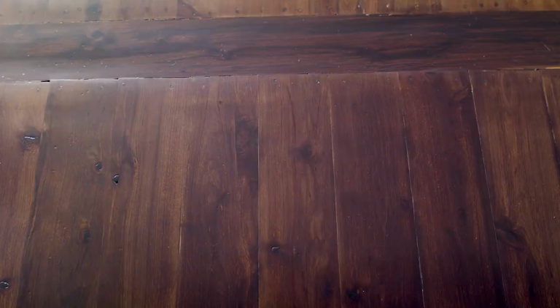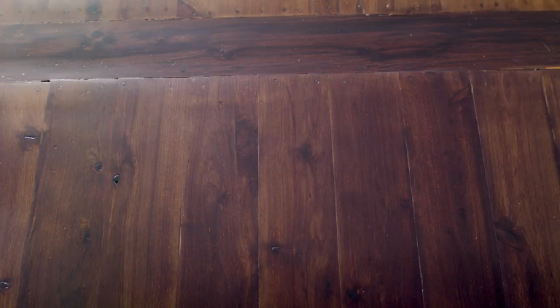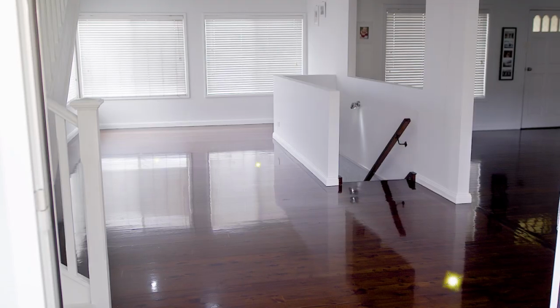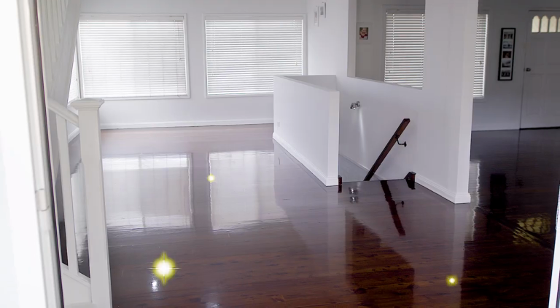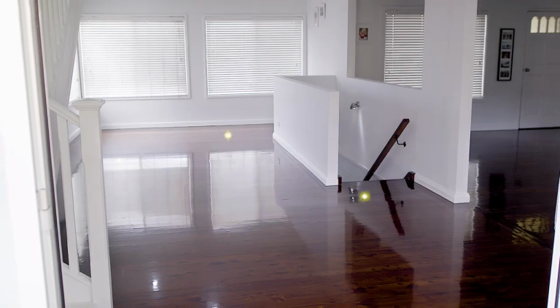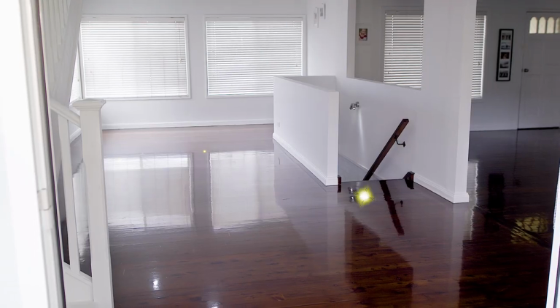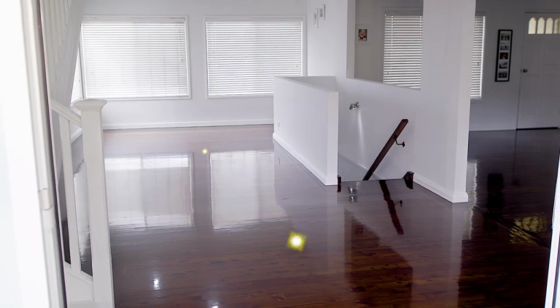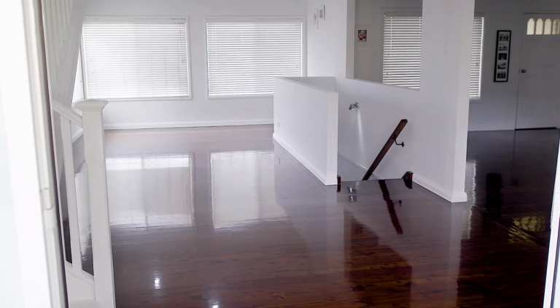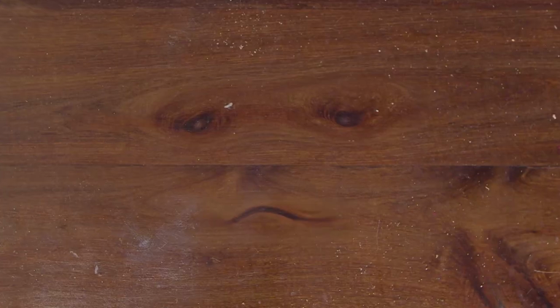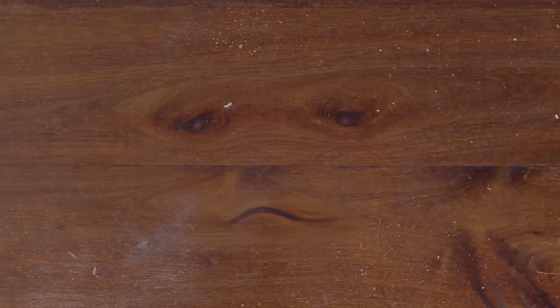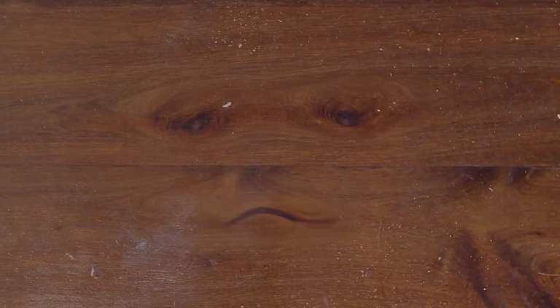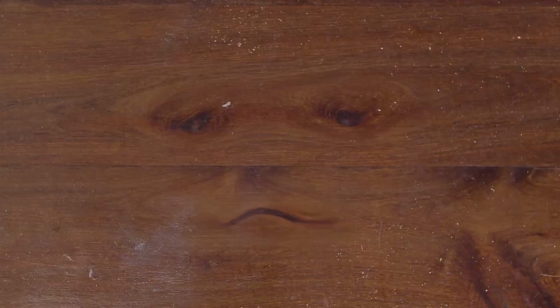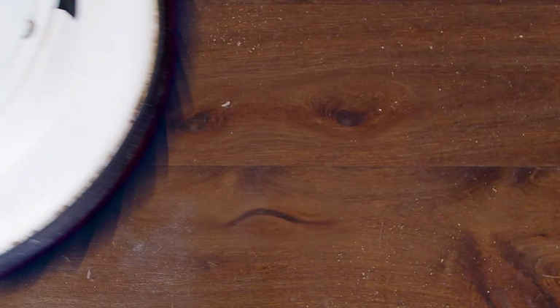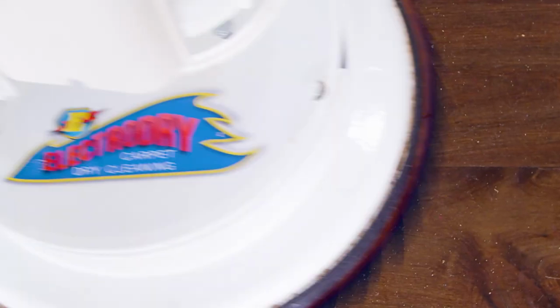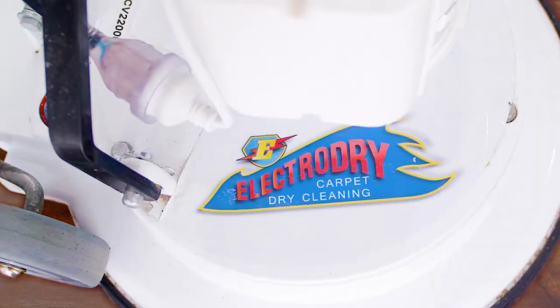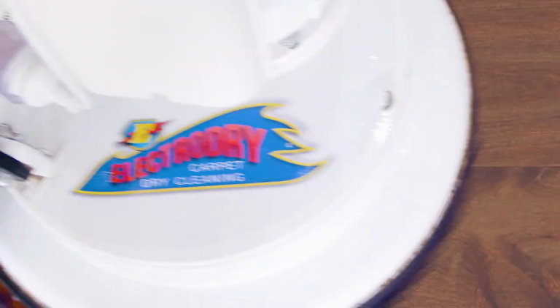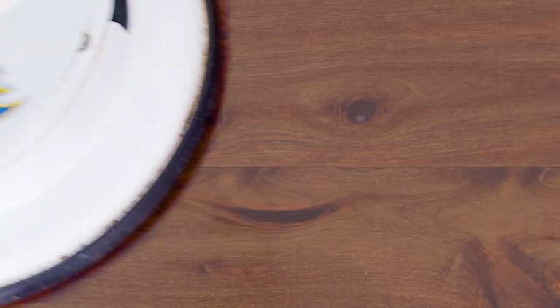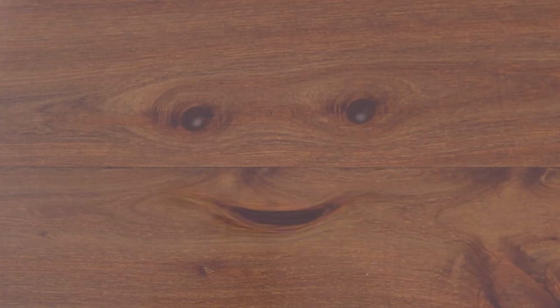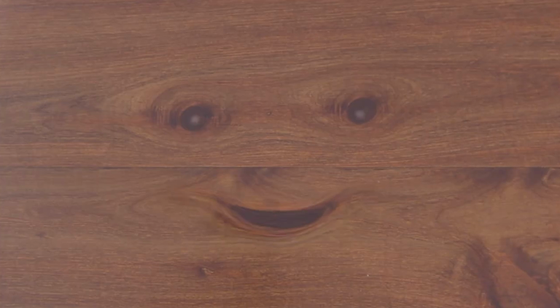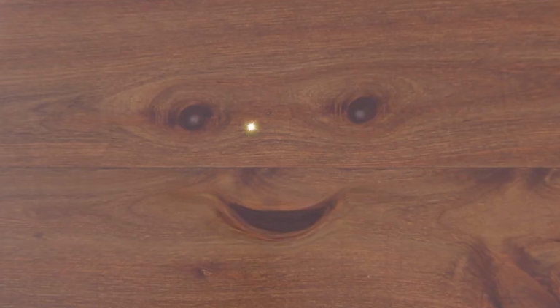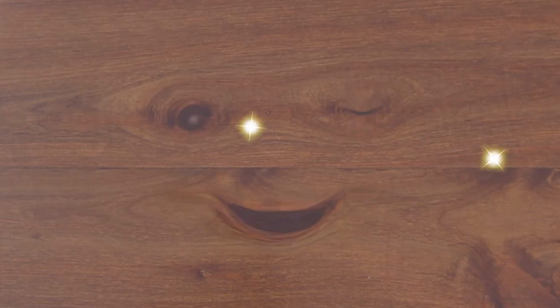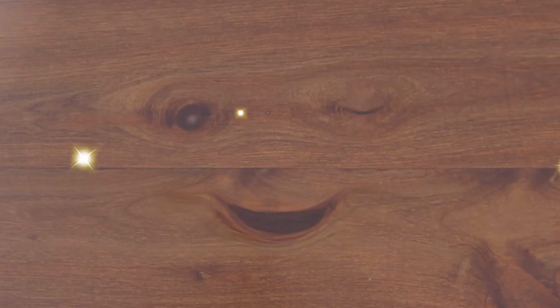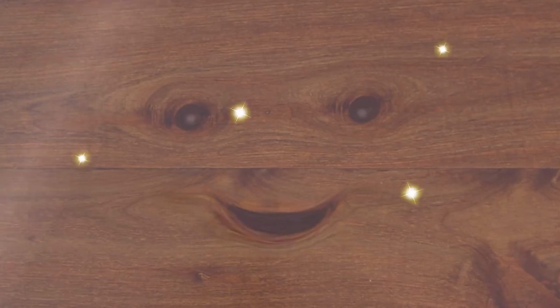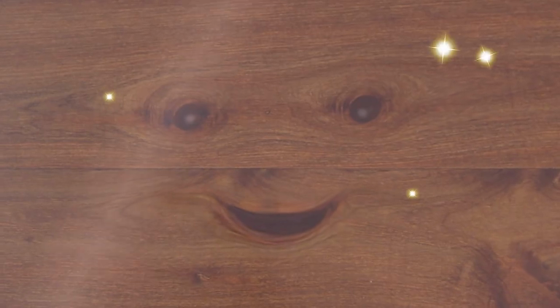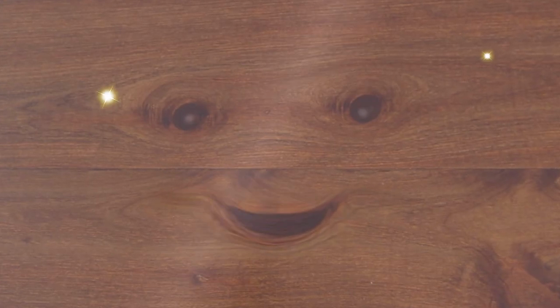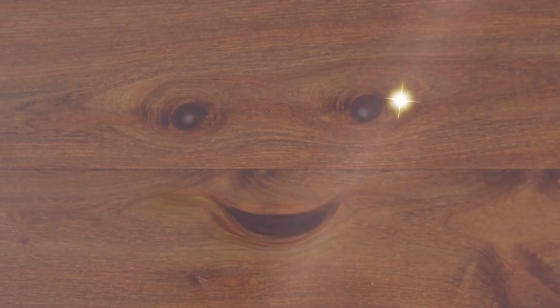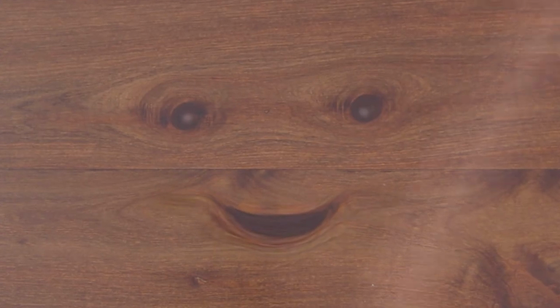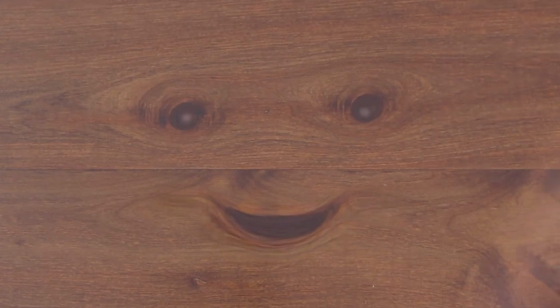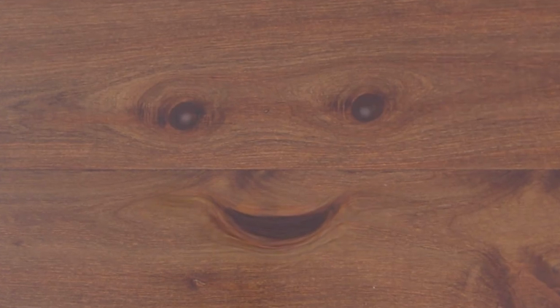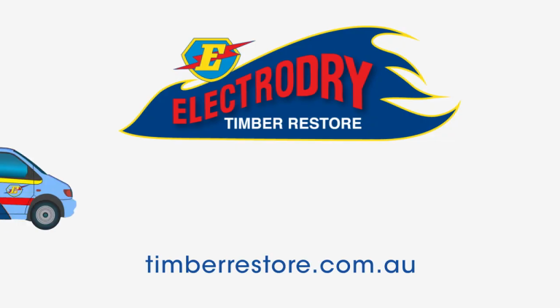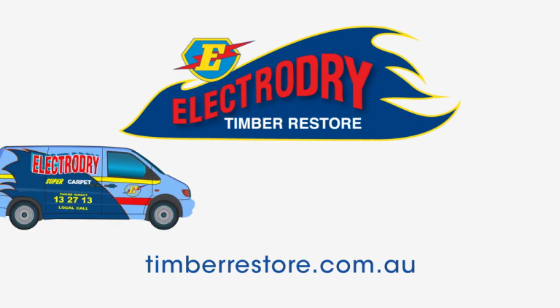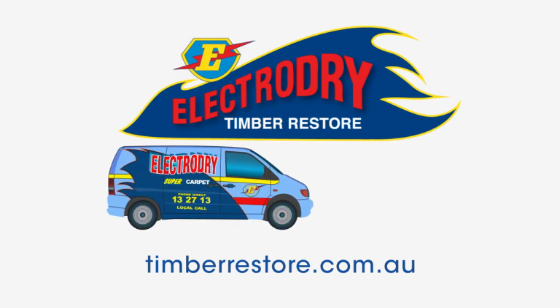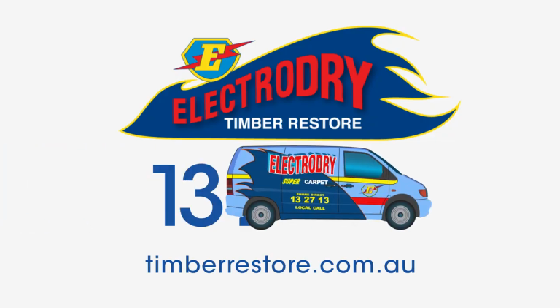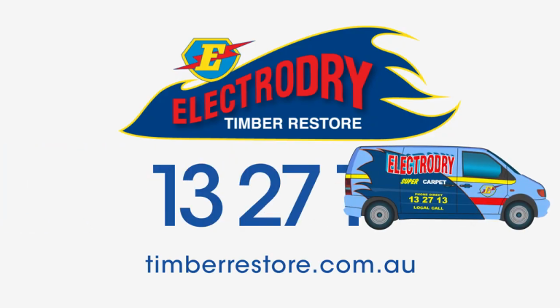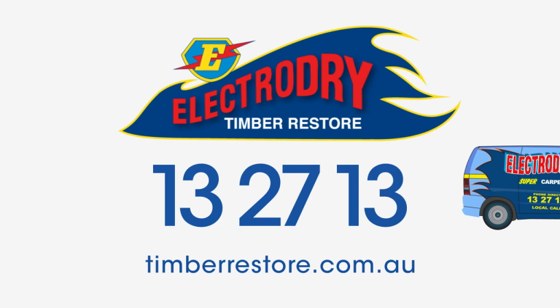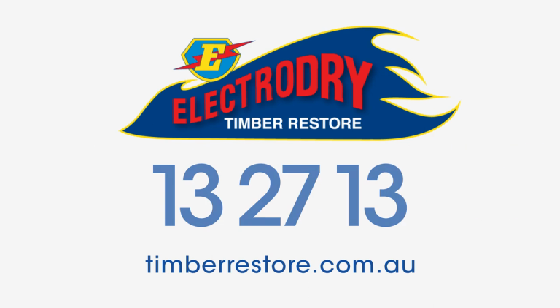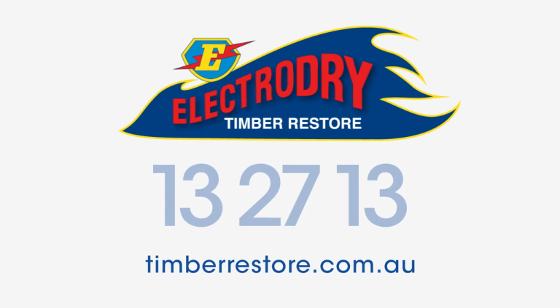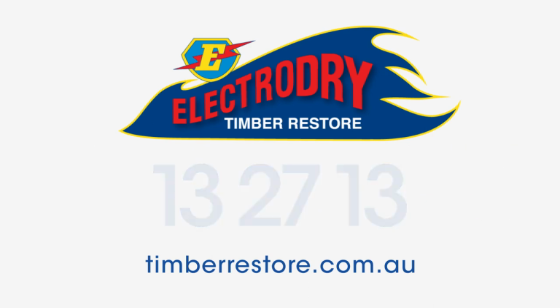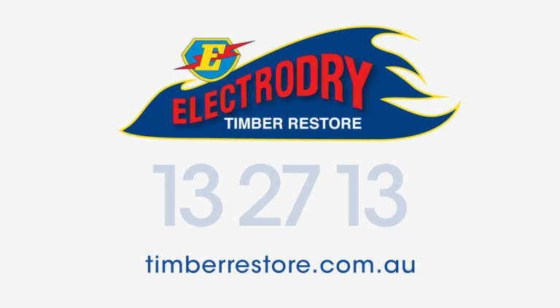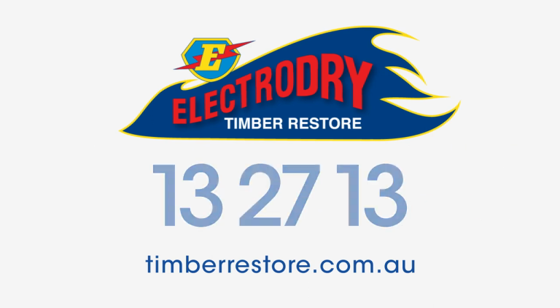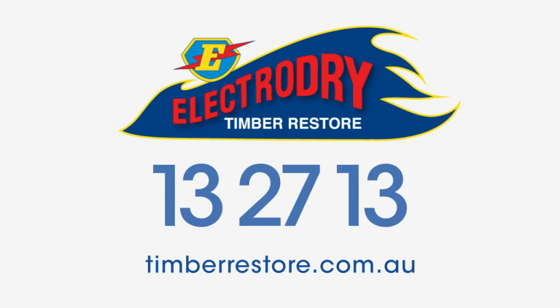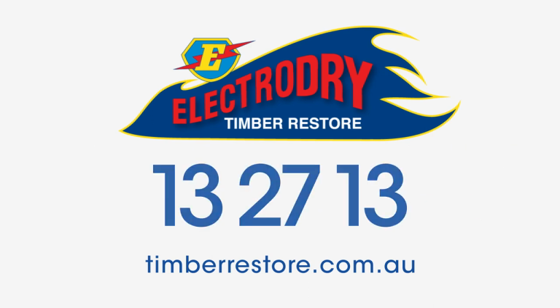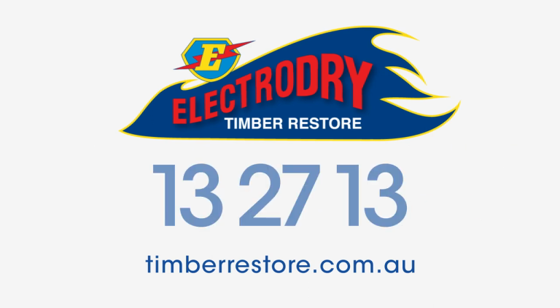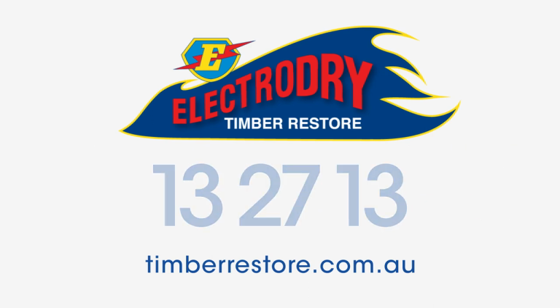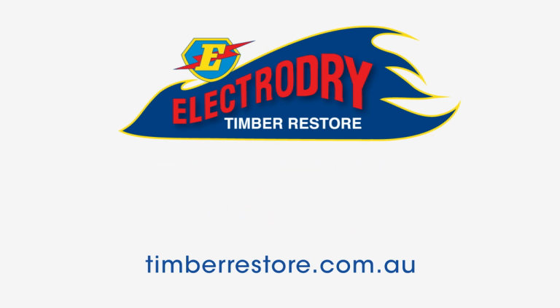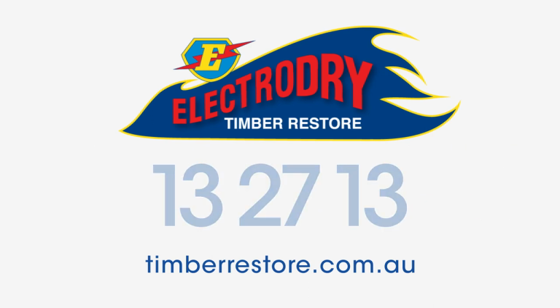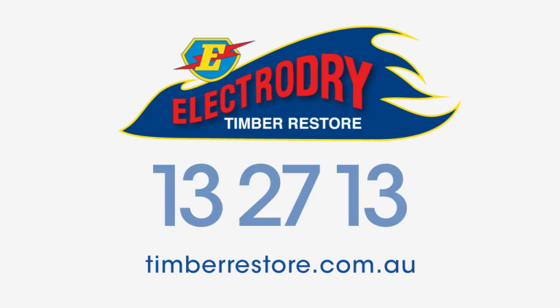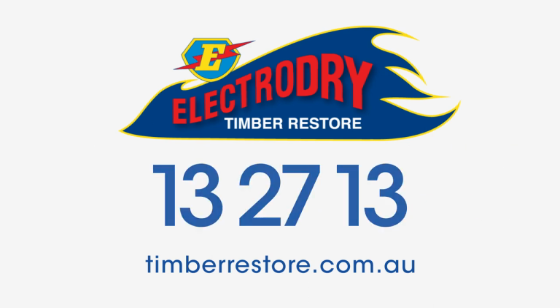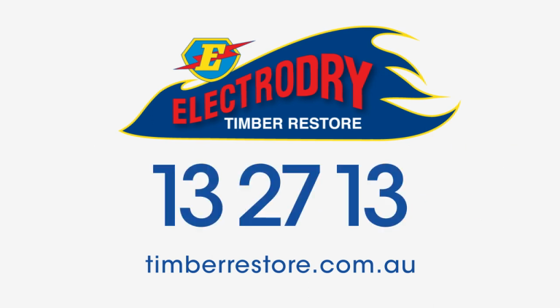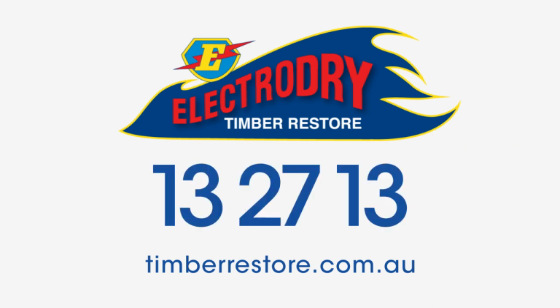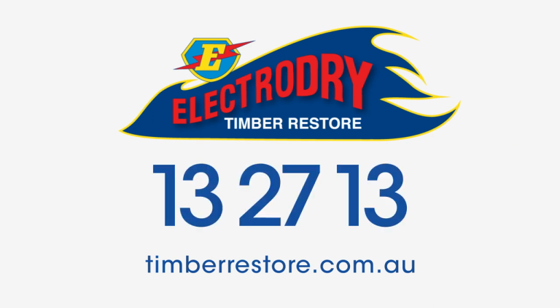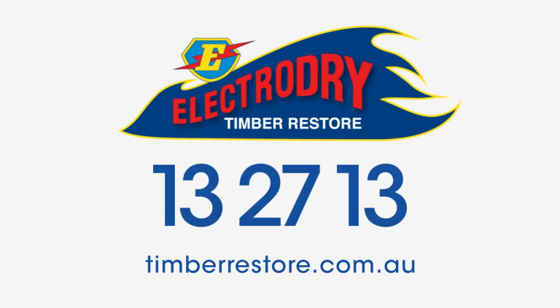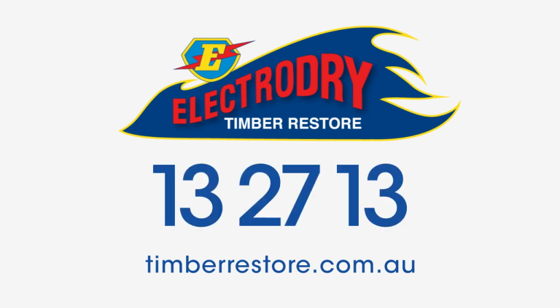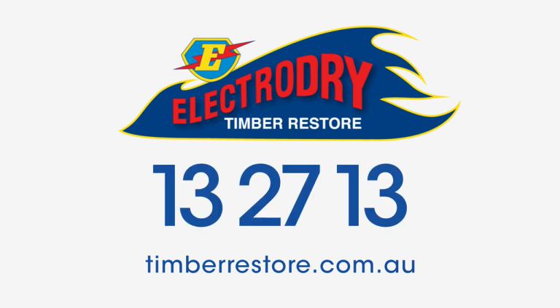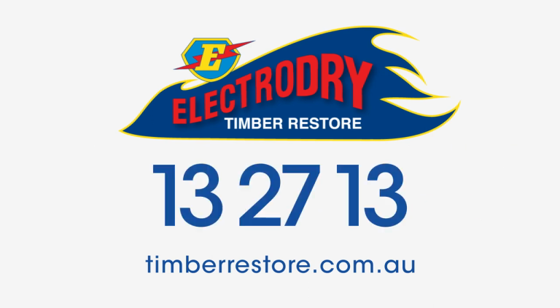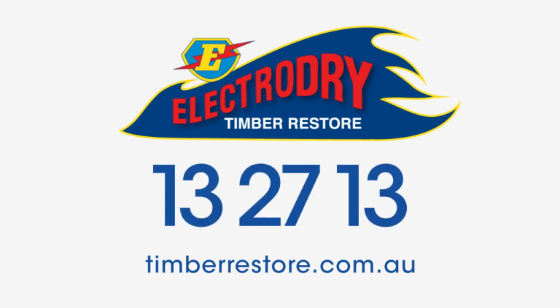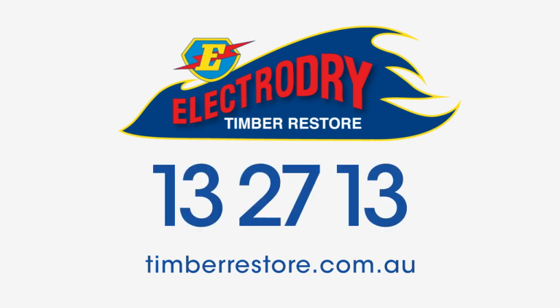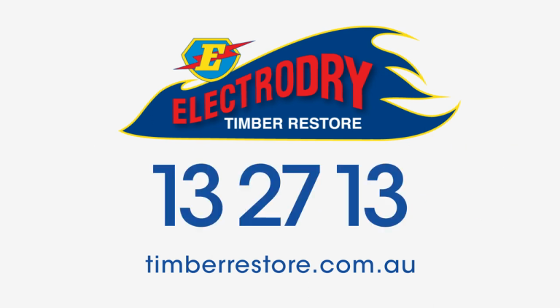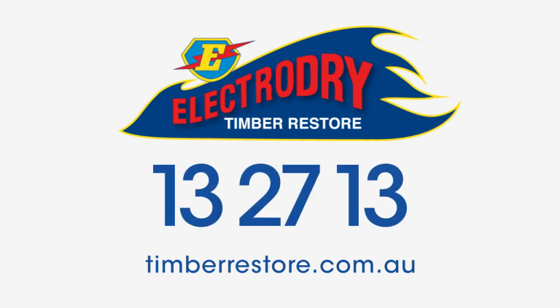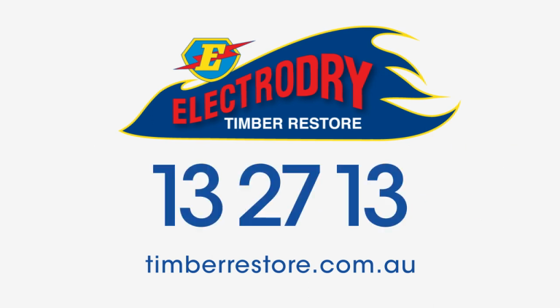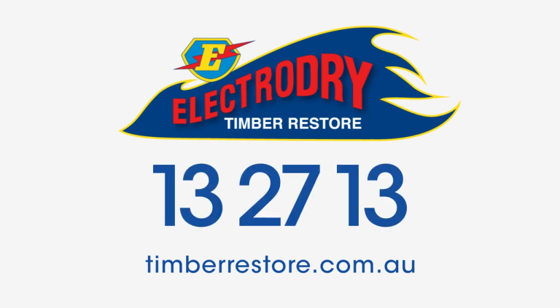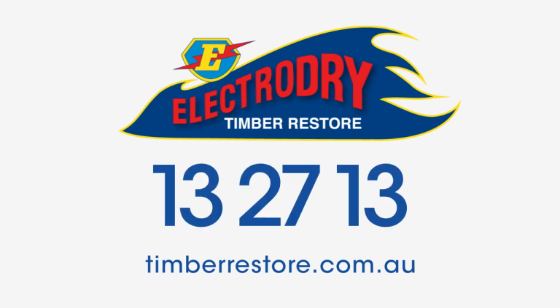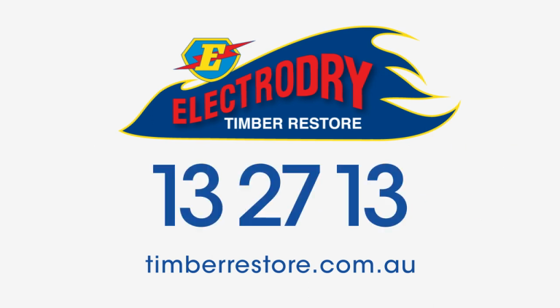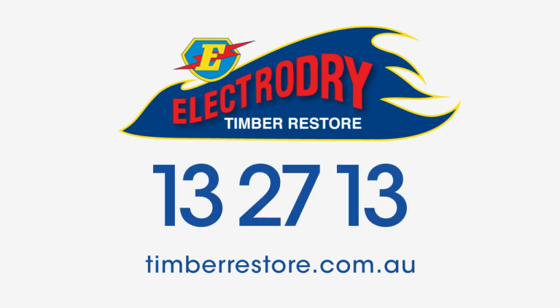All you need is Electro Dry. Restore, restore with Electro Dry. Restore with Electro Dry. Electro Dry.